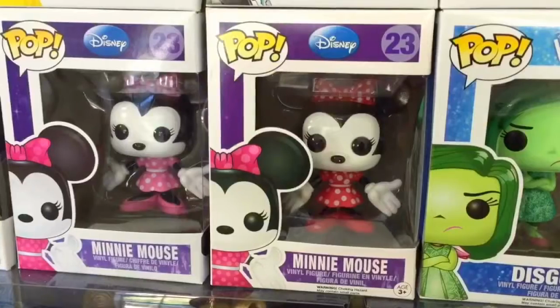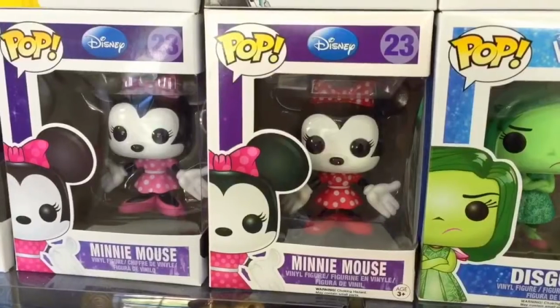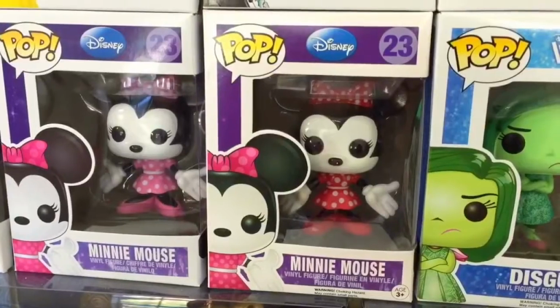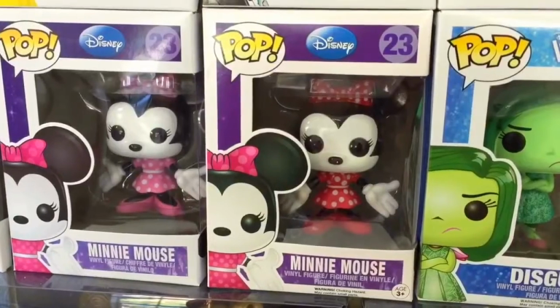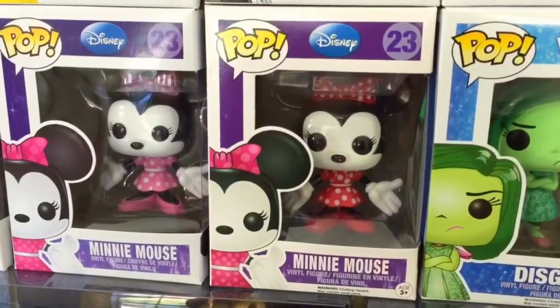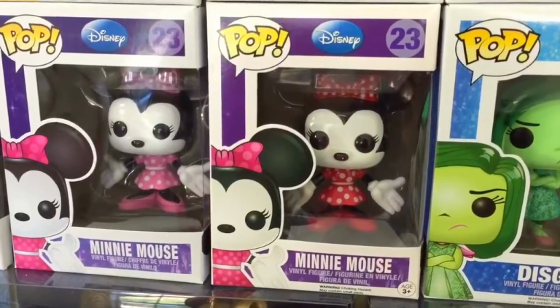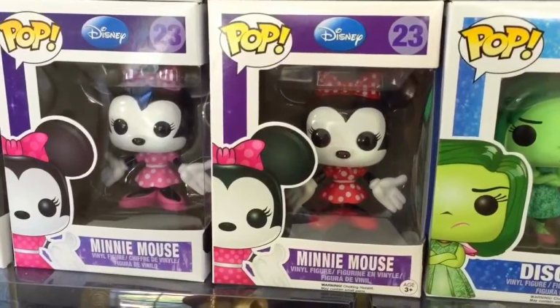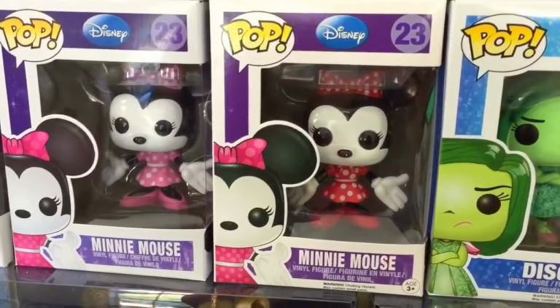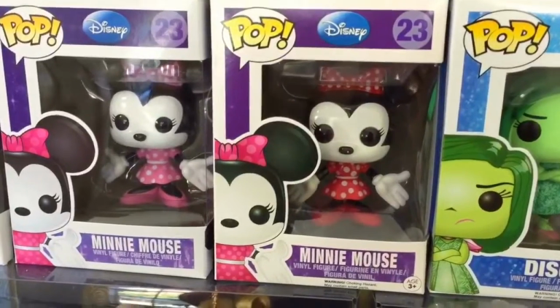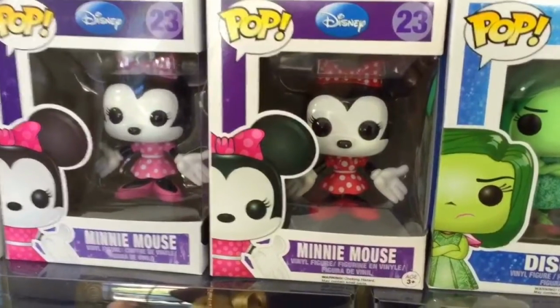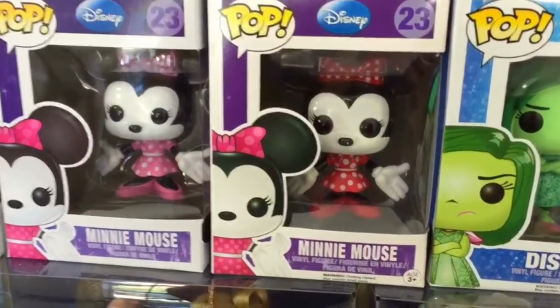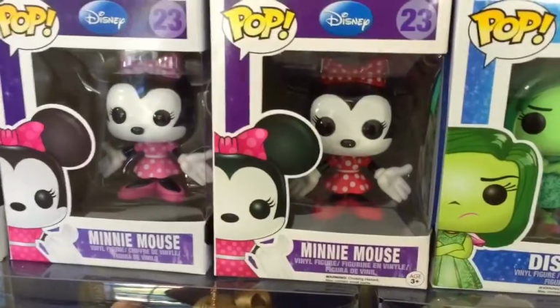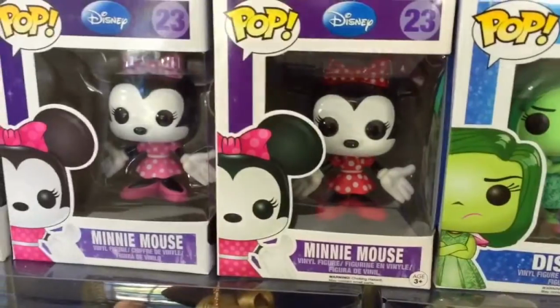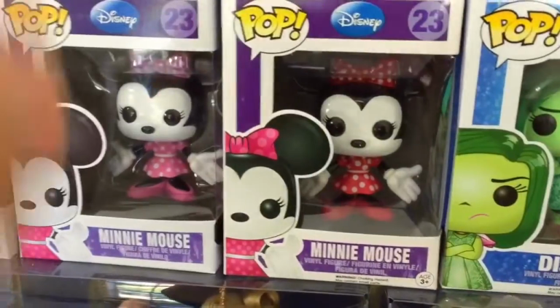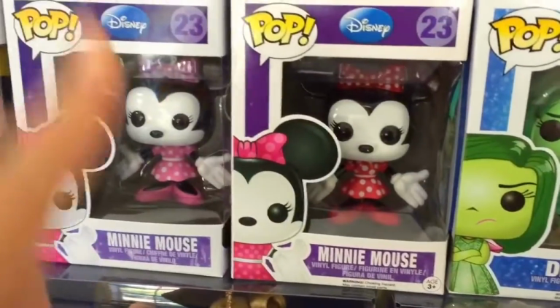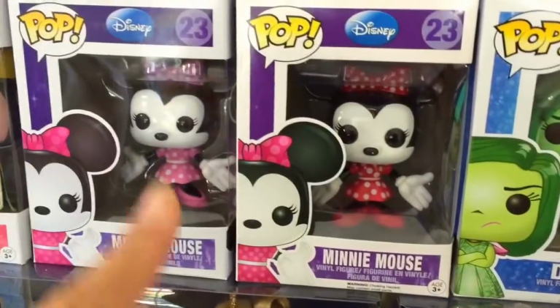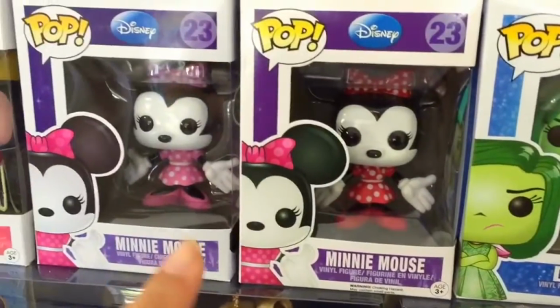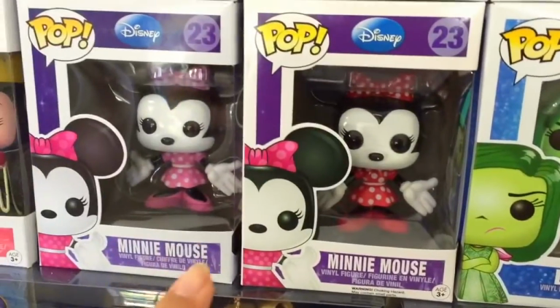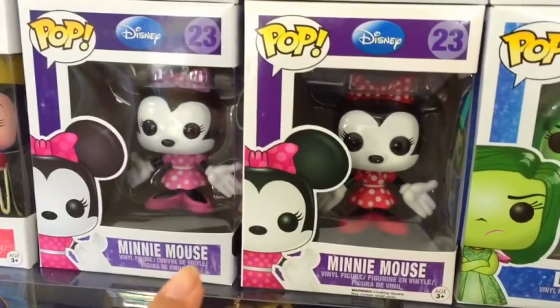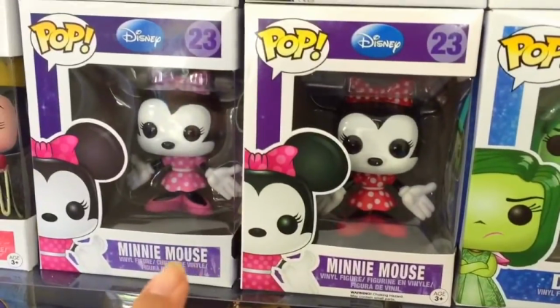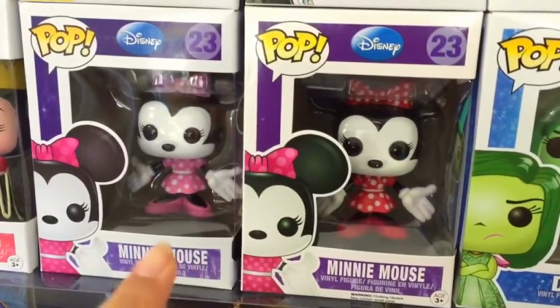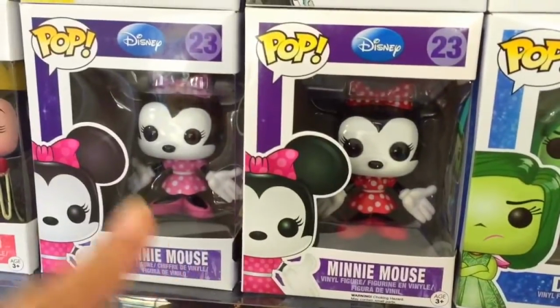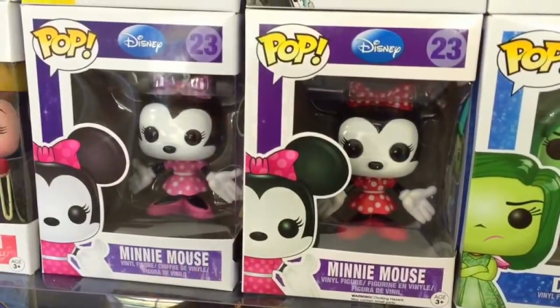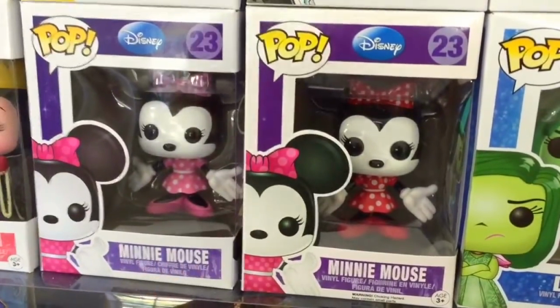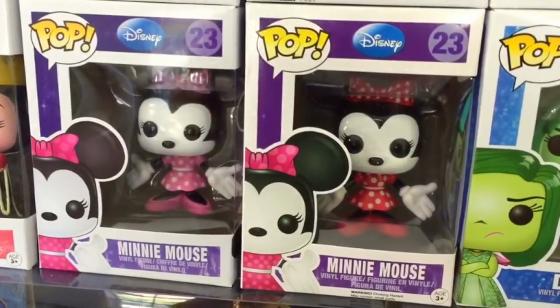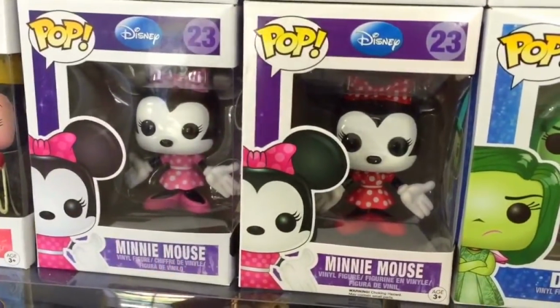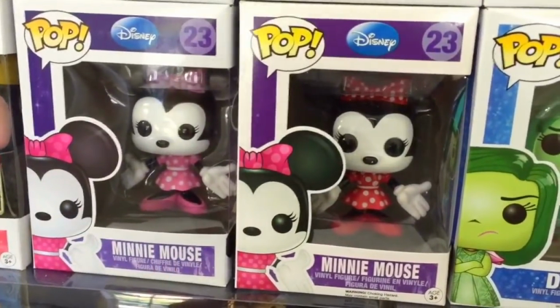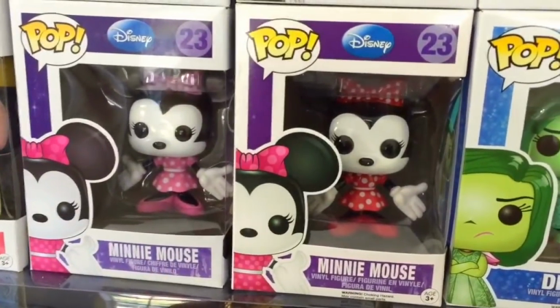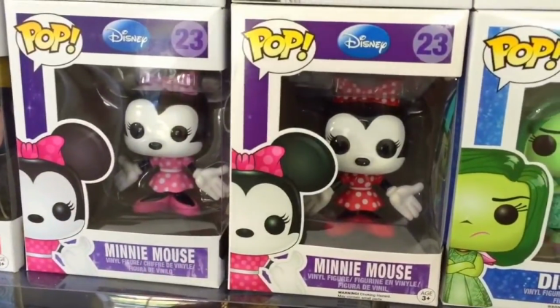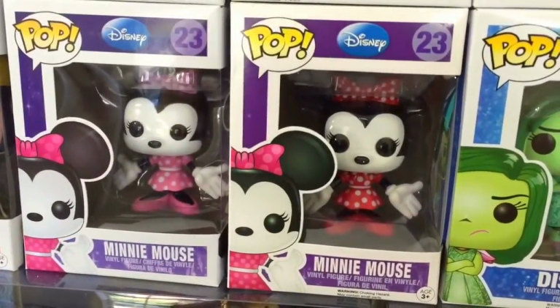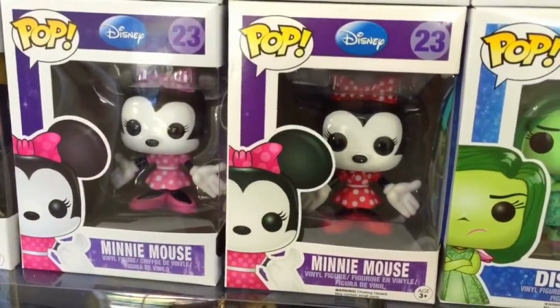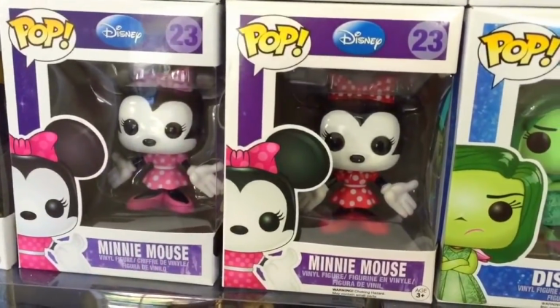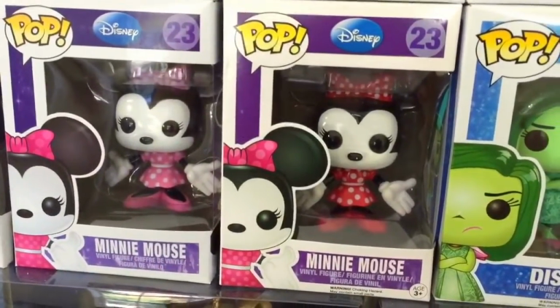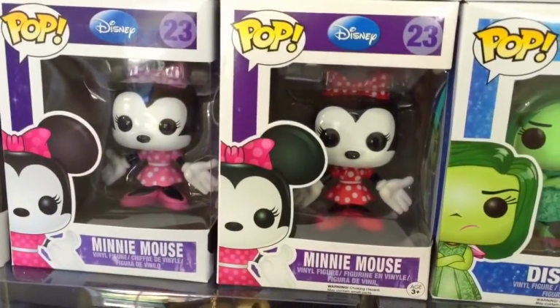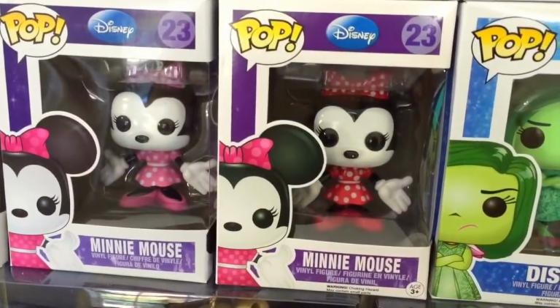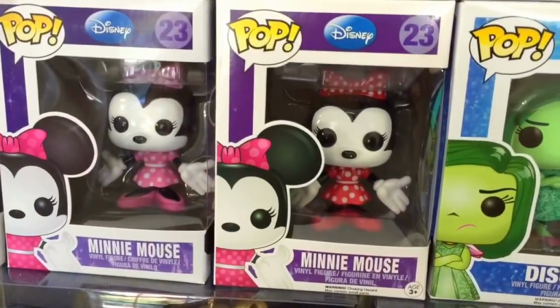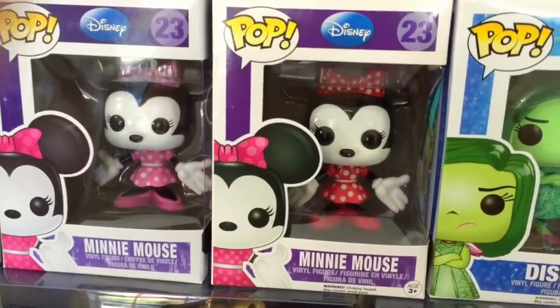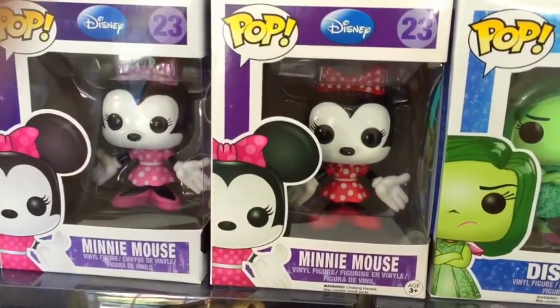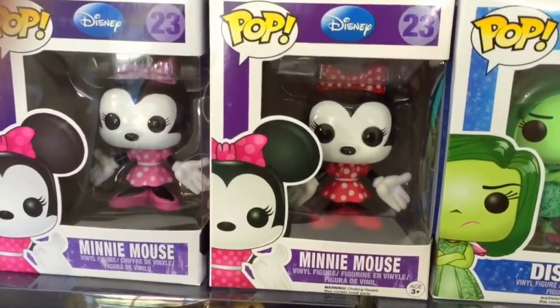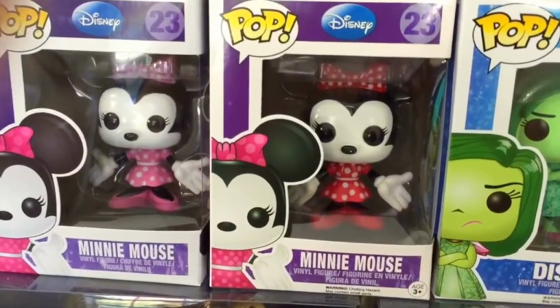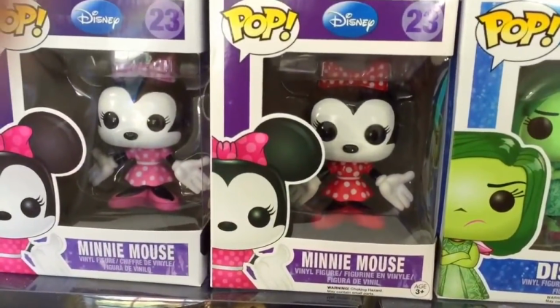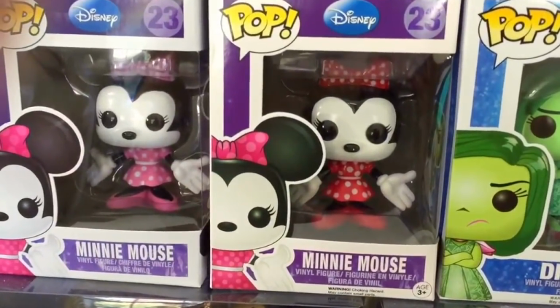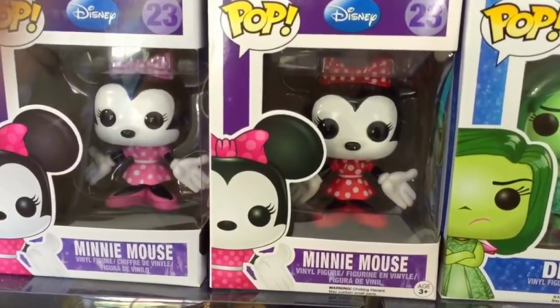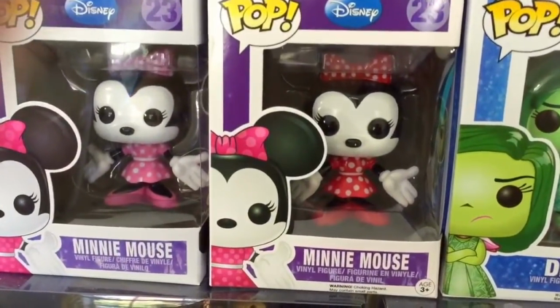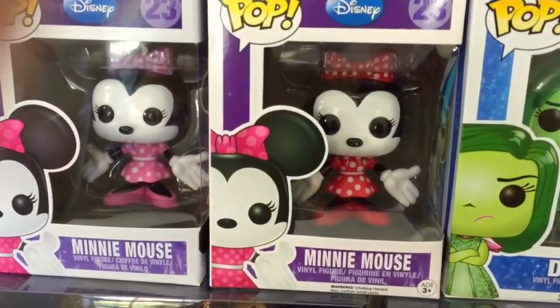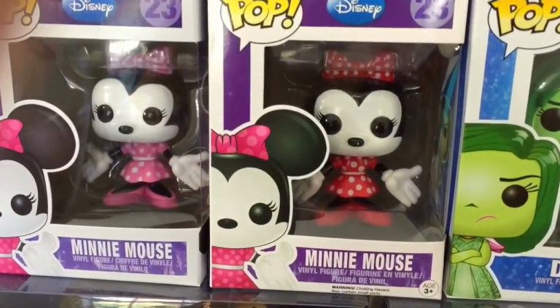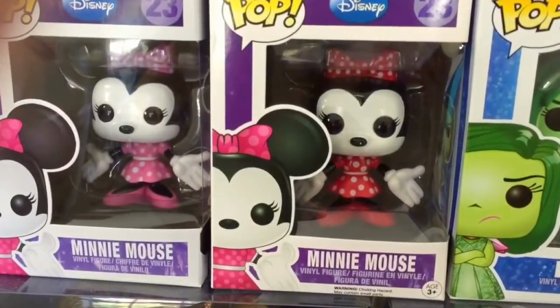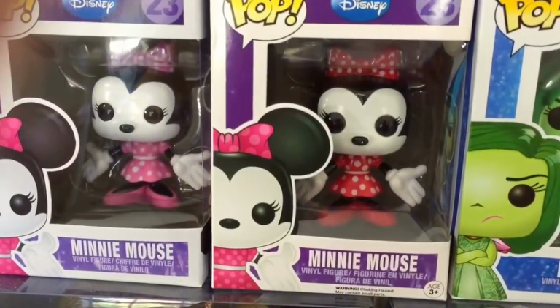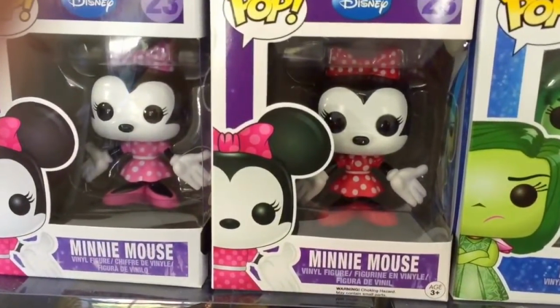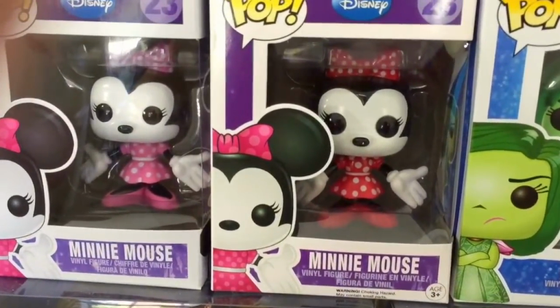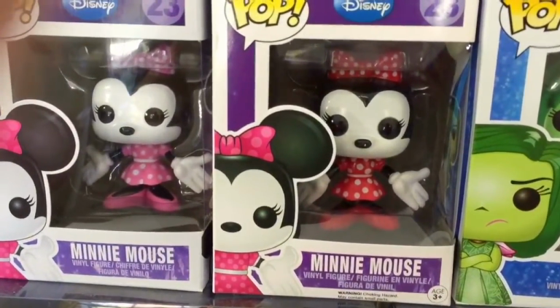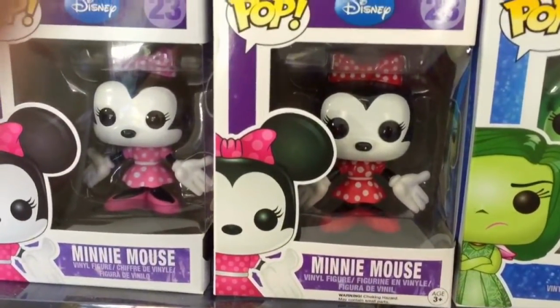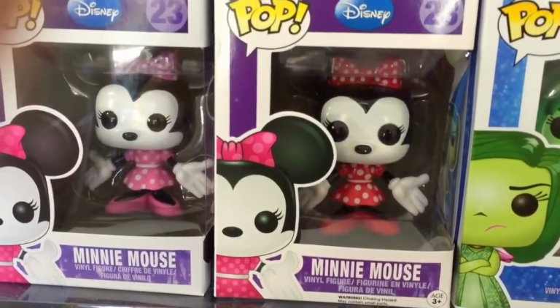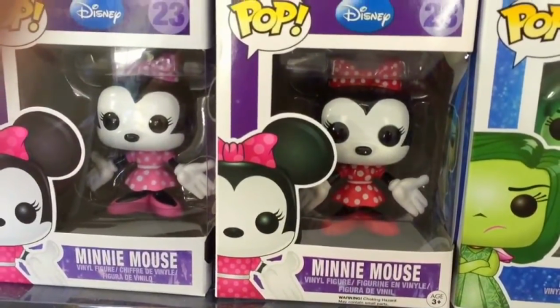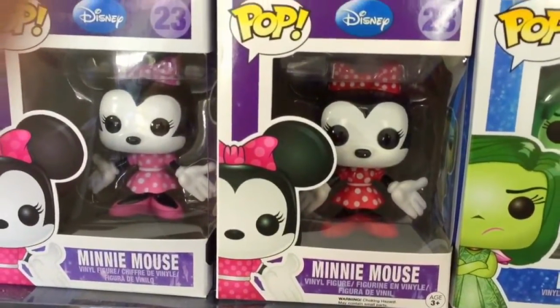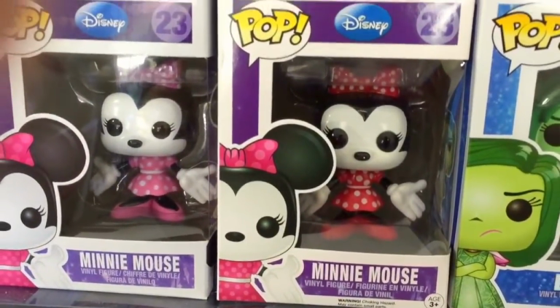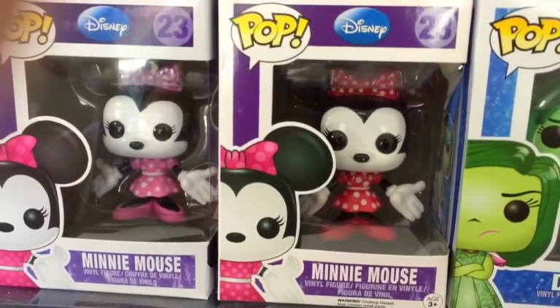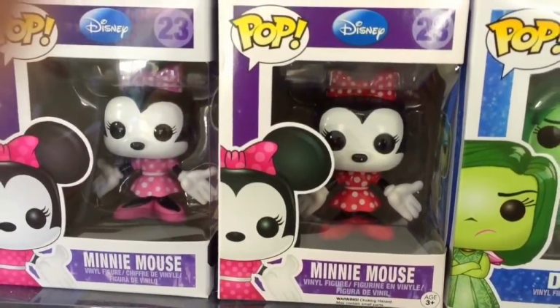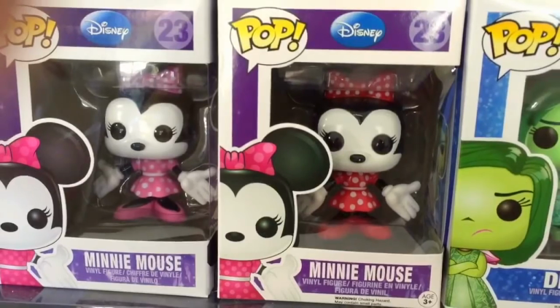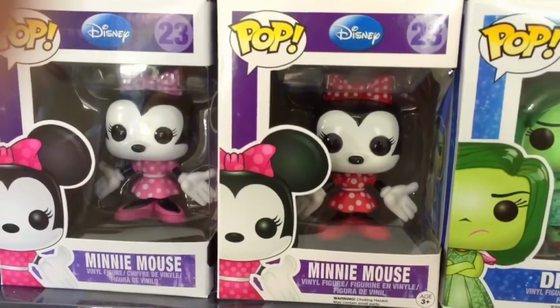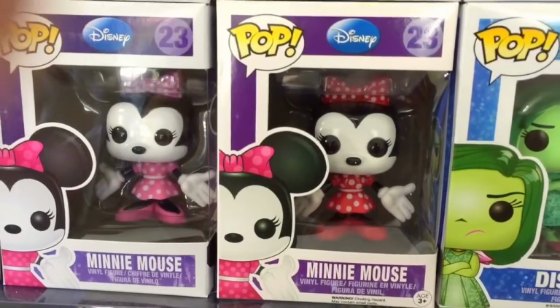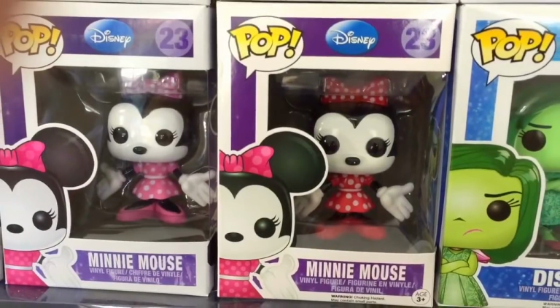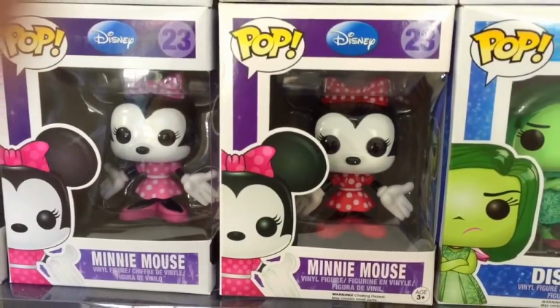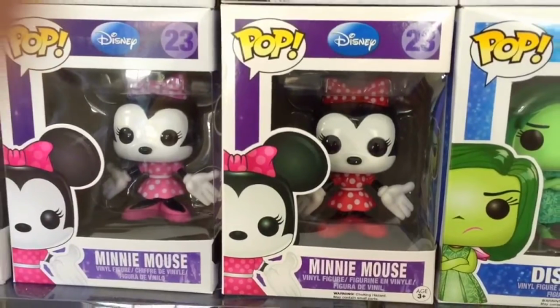I have two Minnie Mouse — one on the left with a pink outfit, and one on the right with the red outfit.